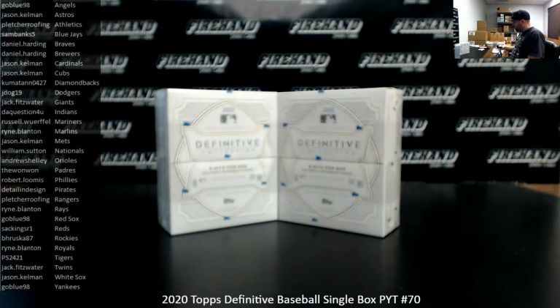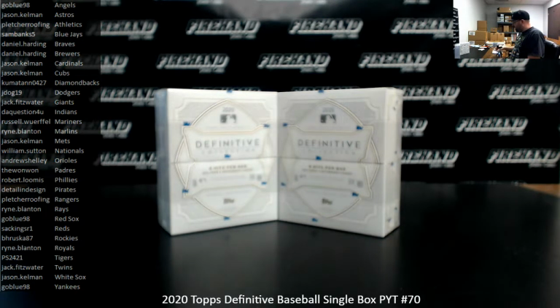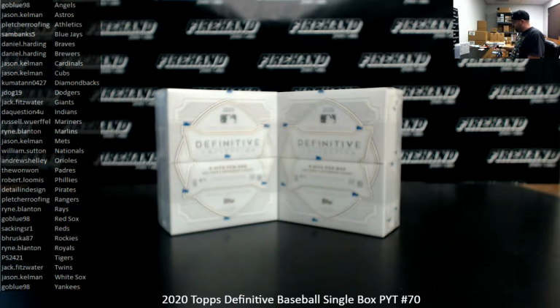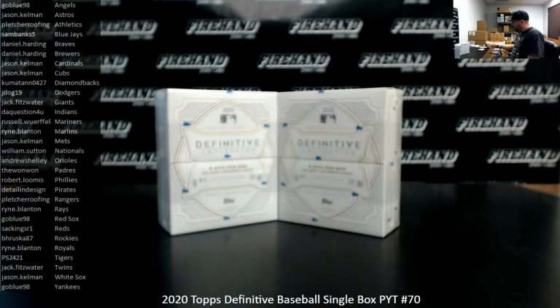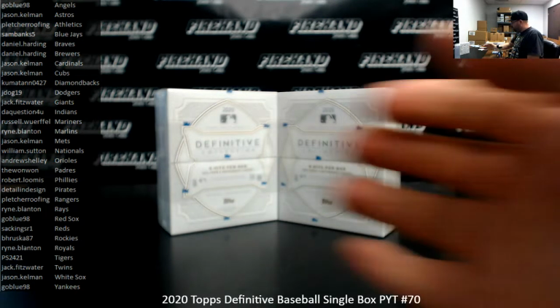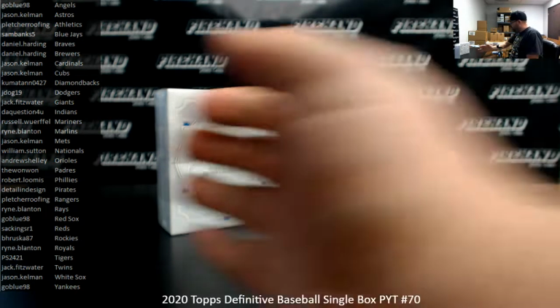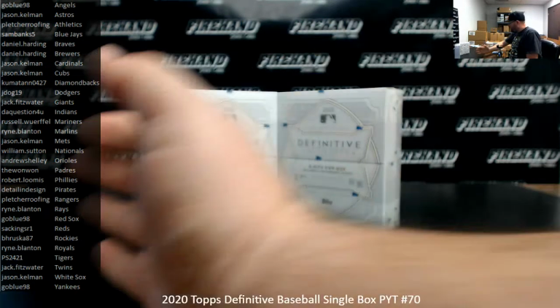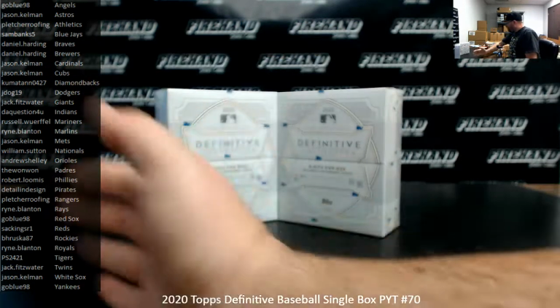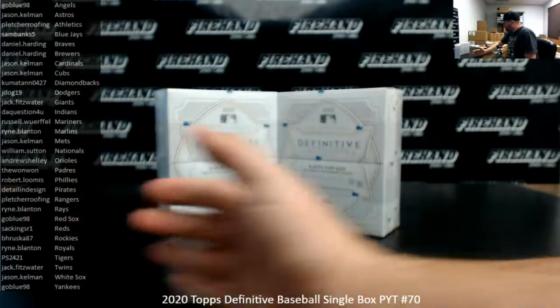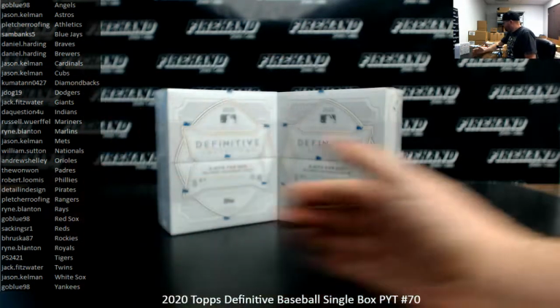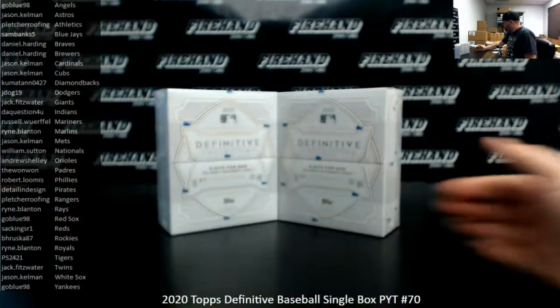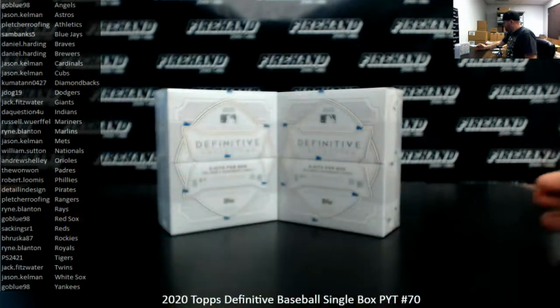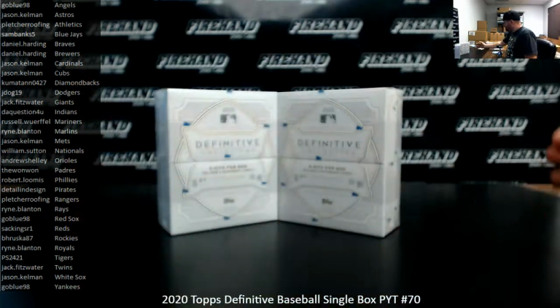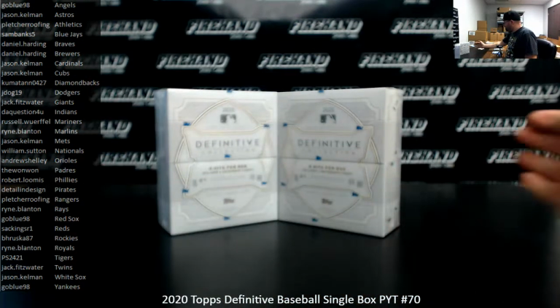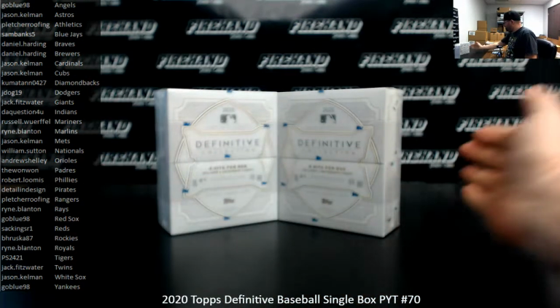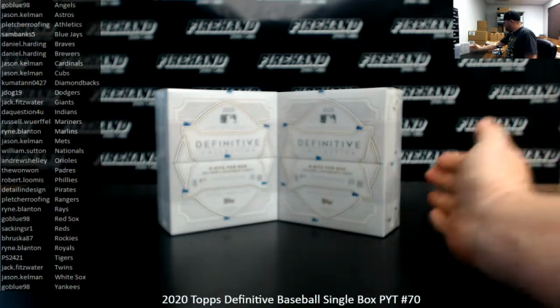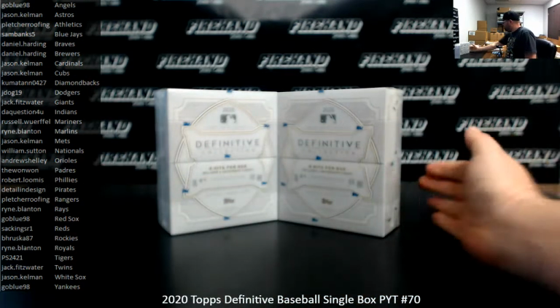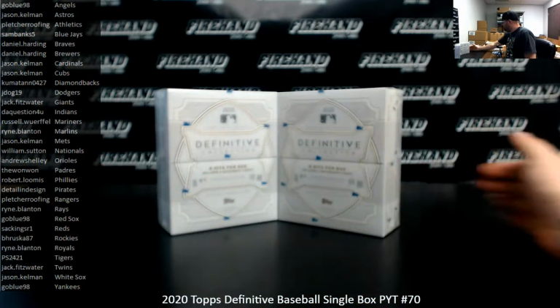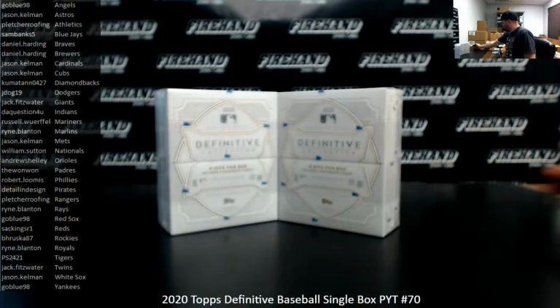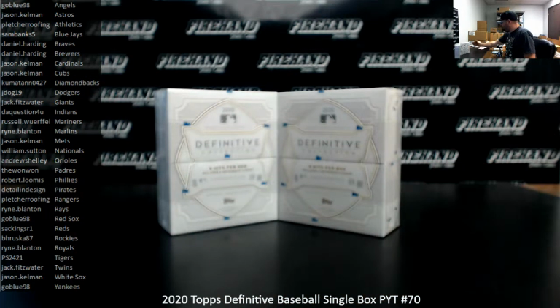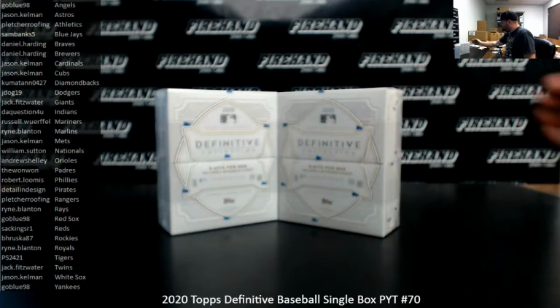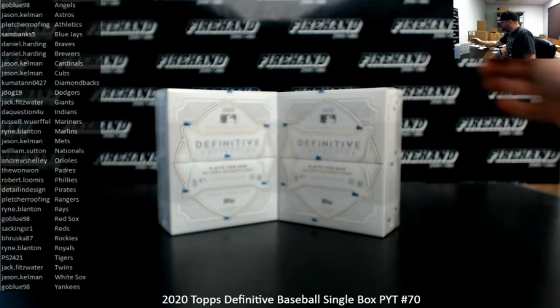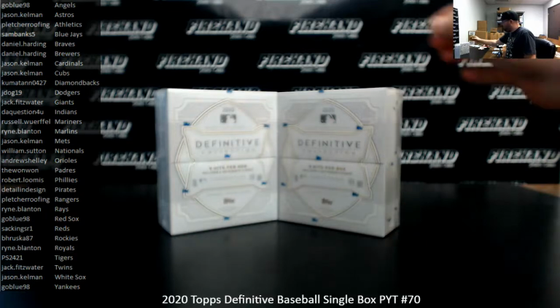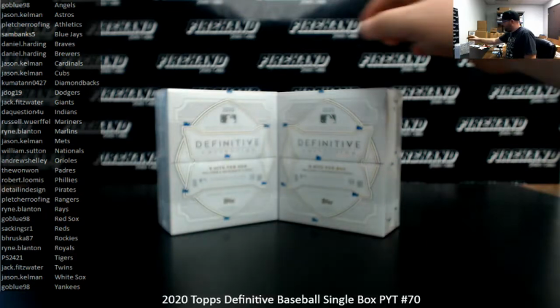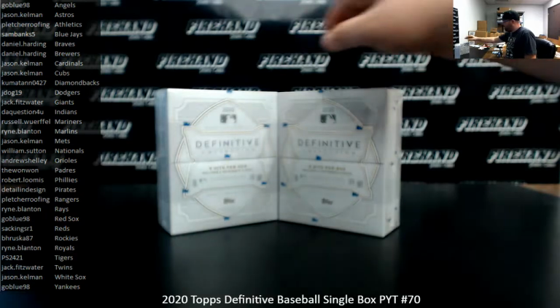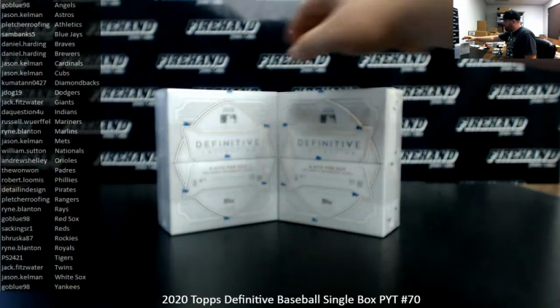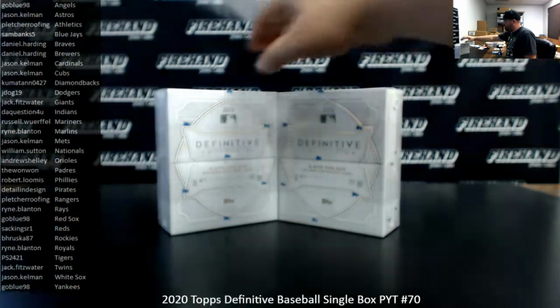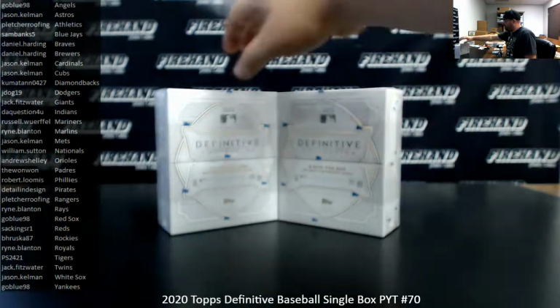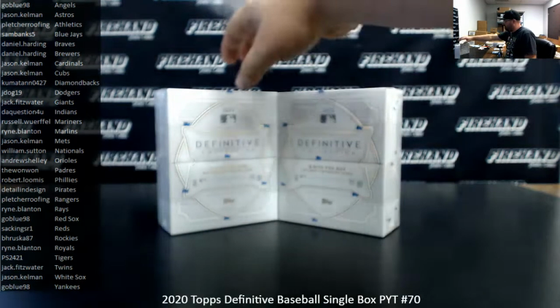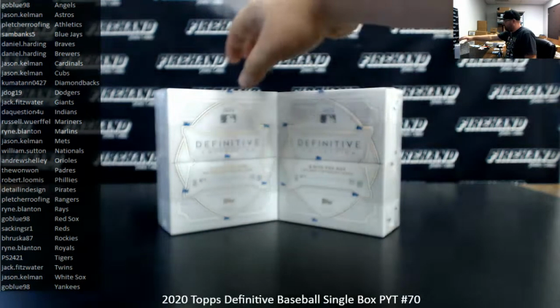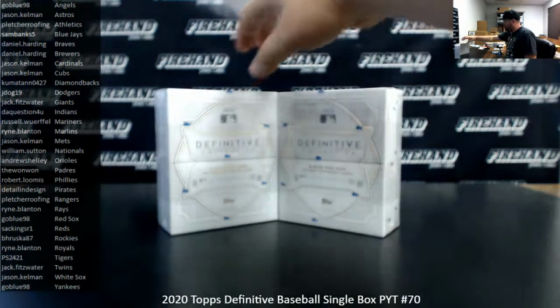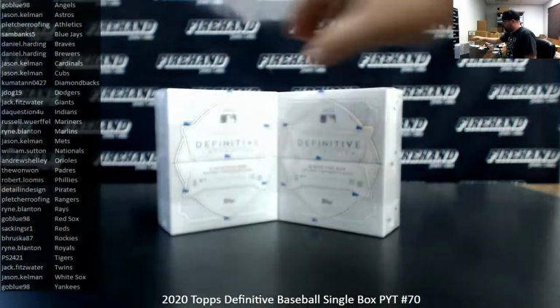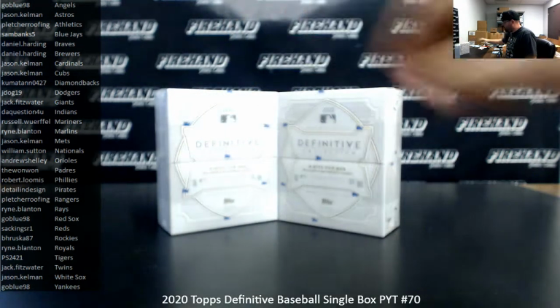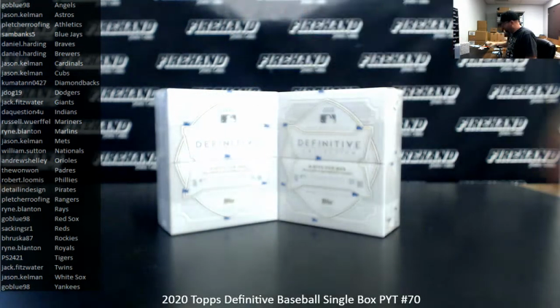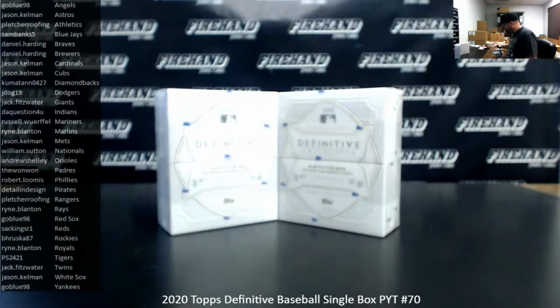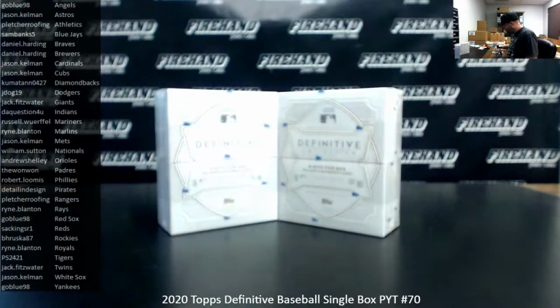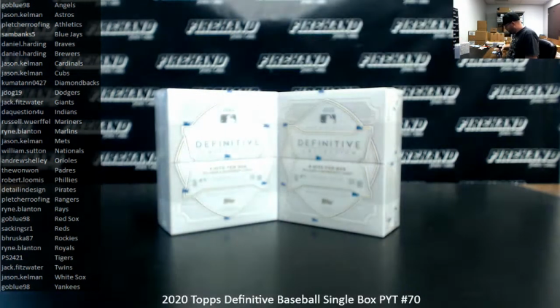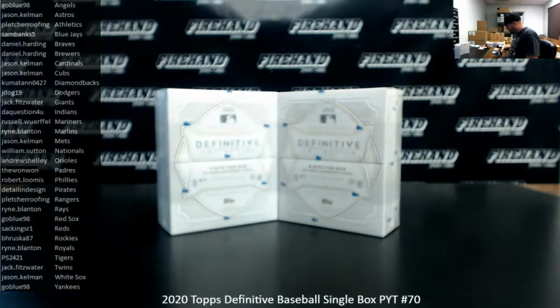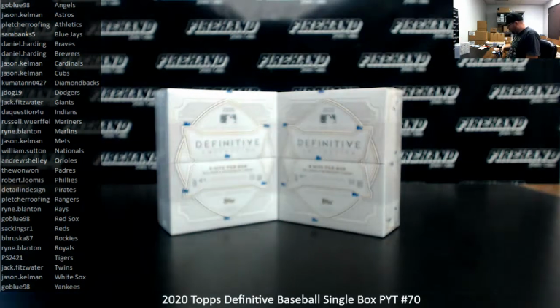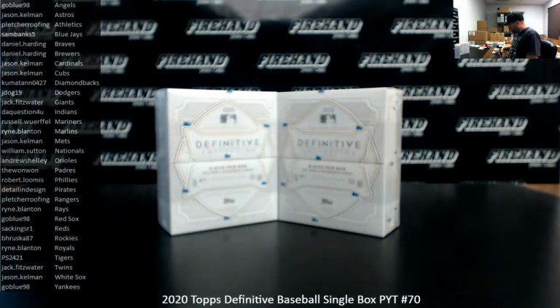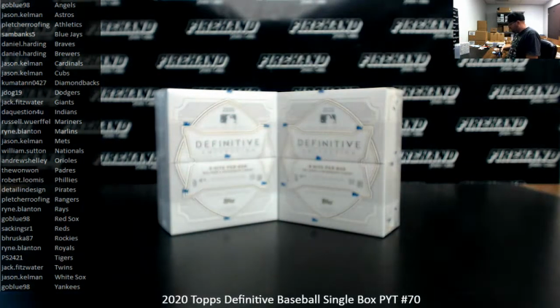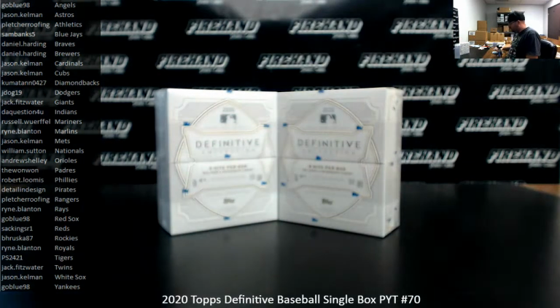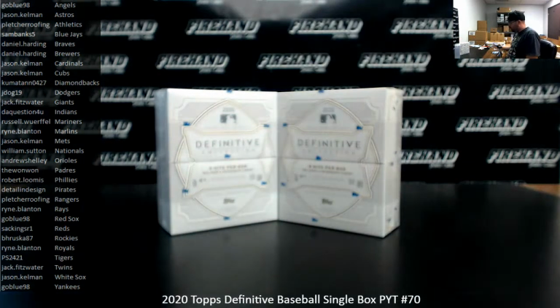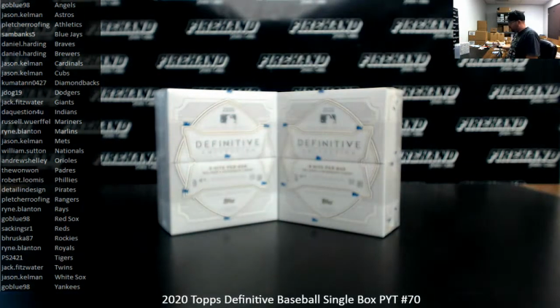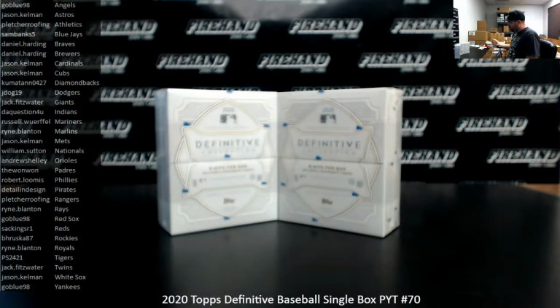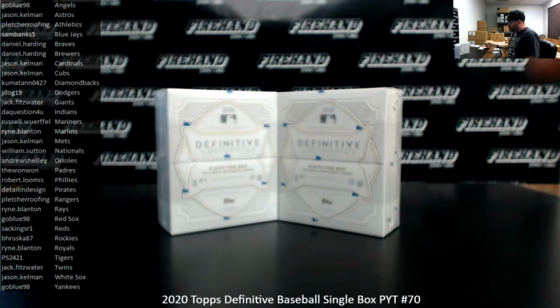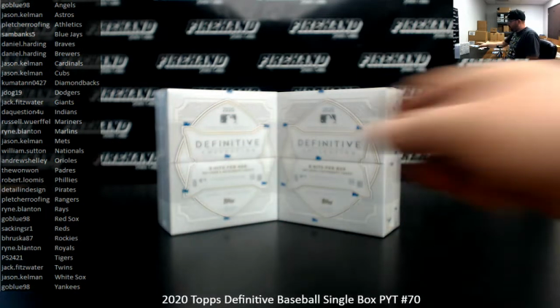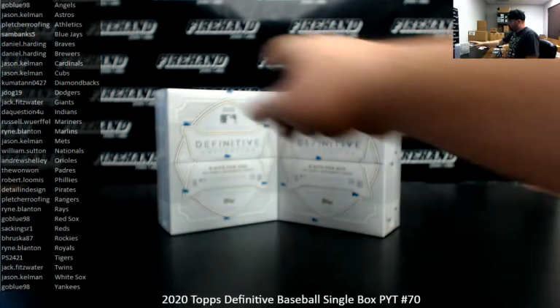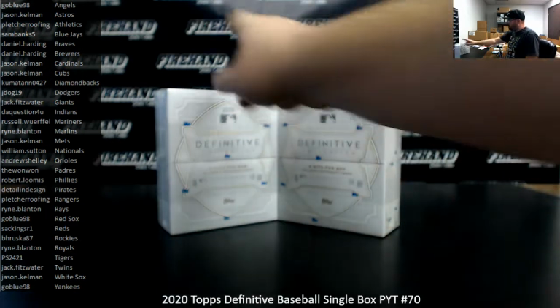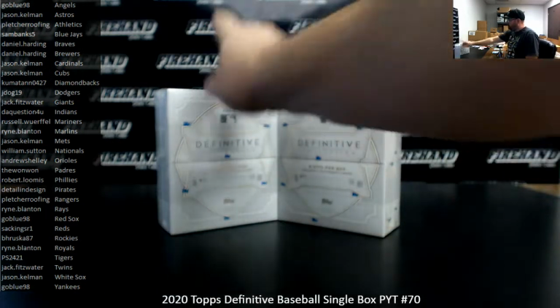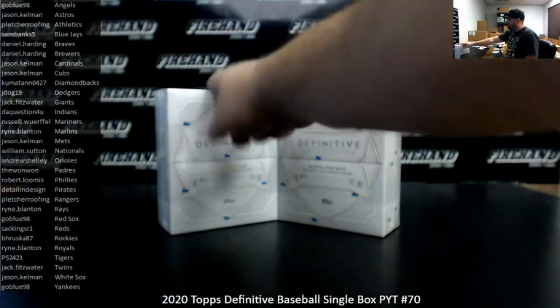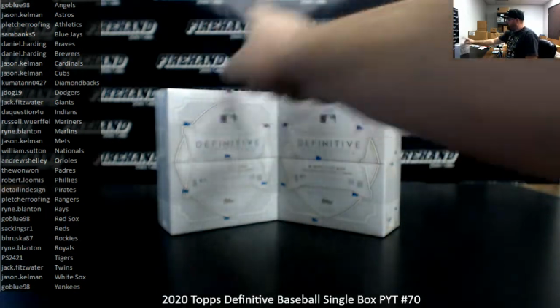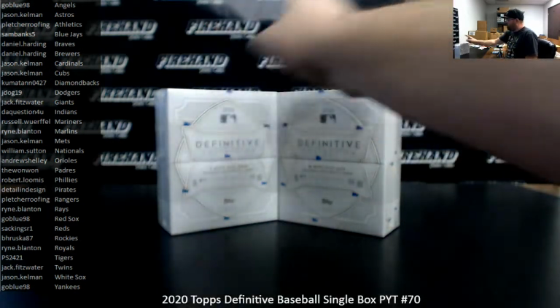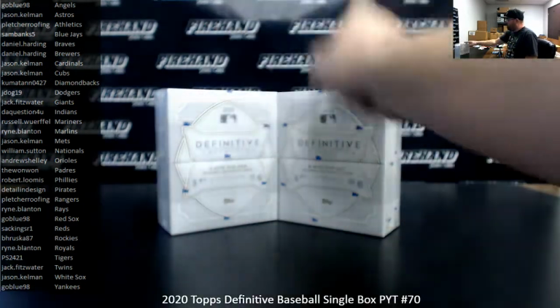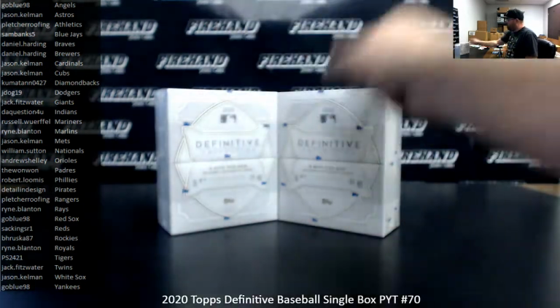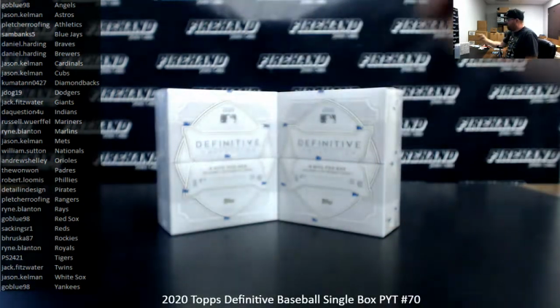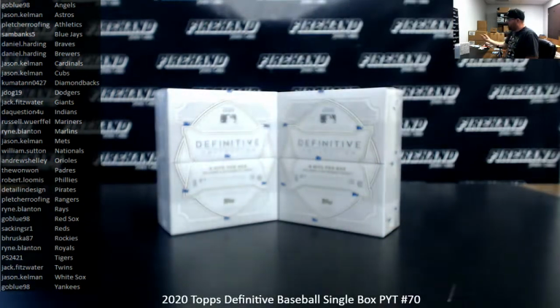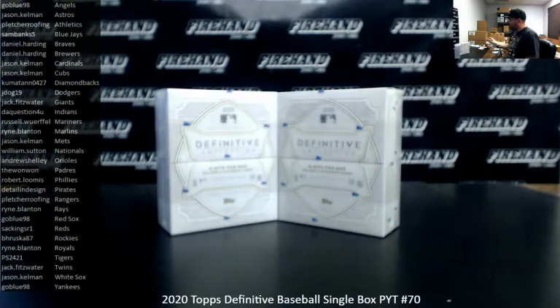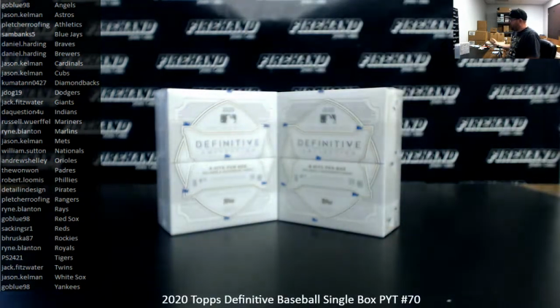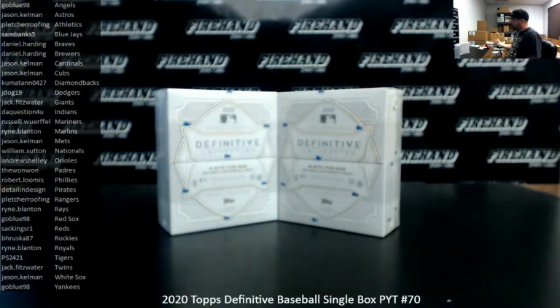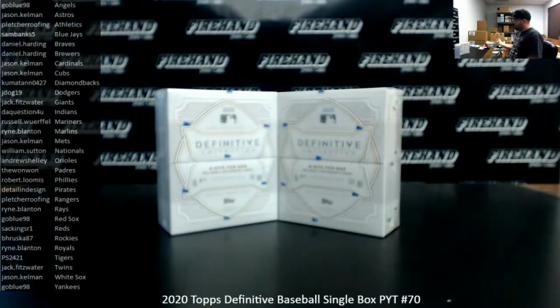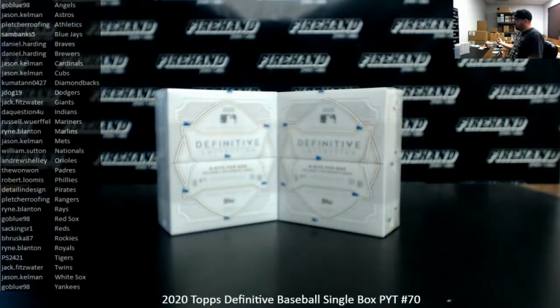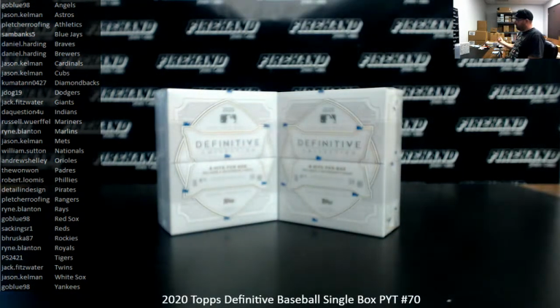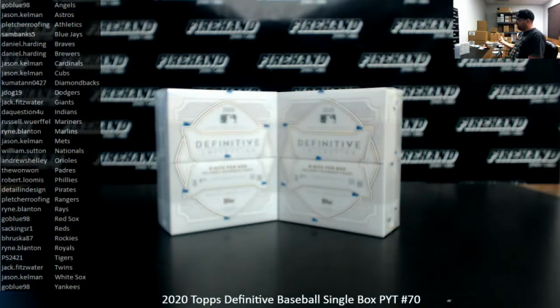I have two loose boxes here, so I'll use a roll of the die to determine which one we'll use. If I roll an odd, we'll use the box on the left; even, the box on the right.